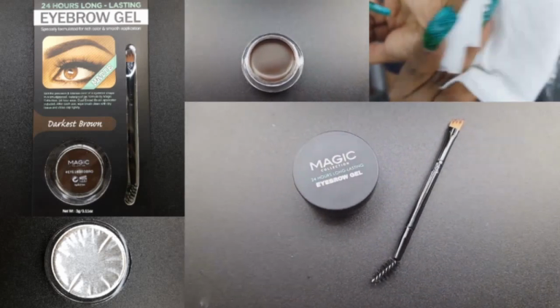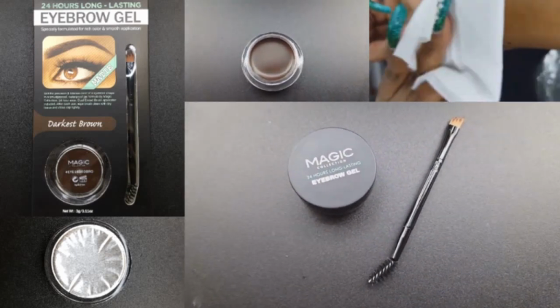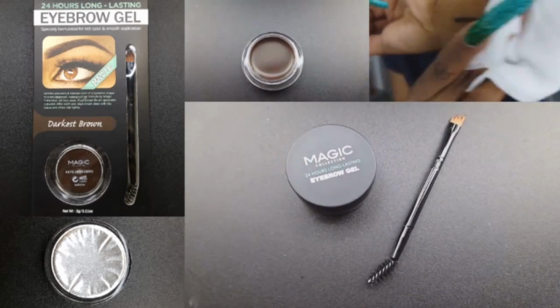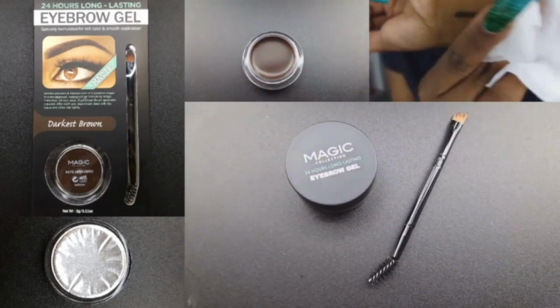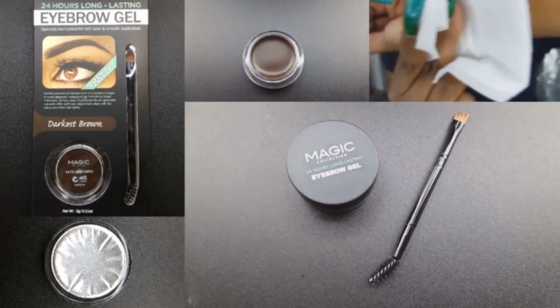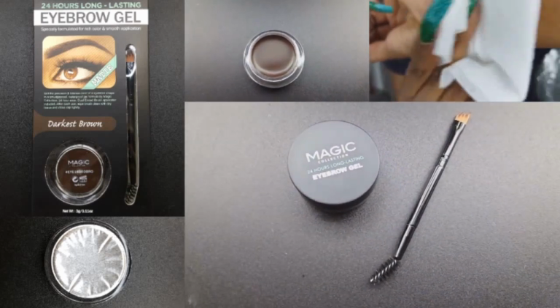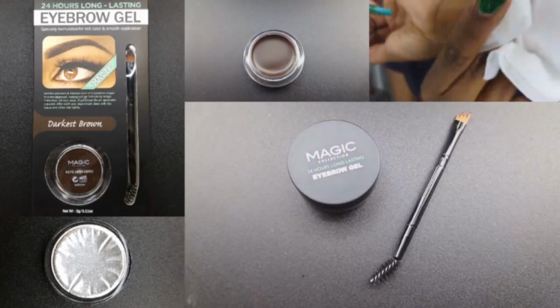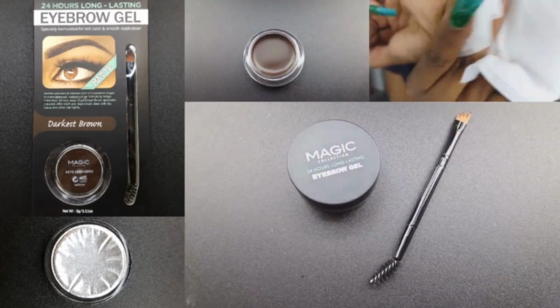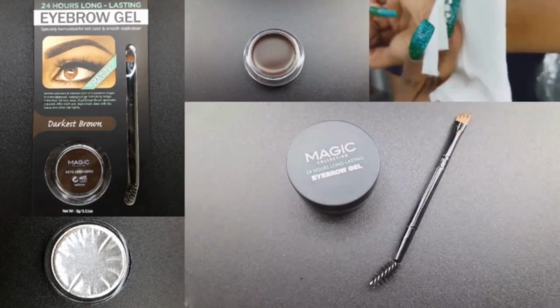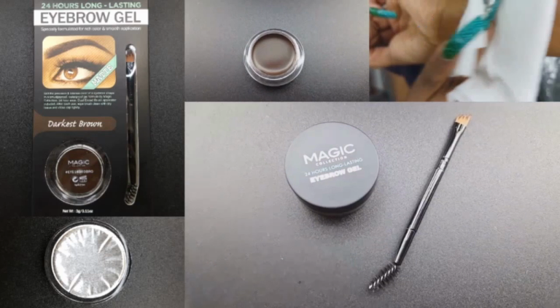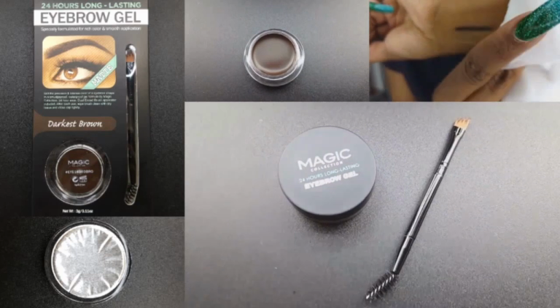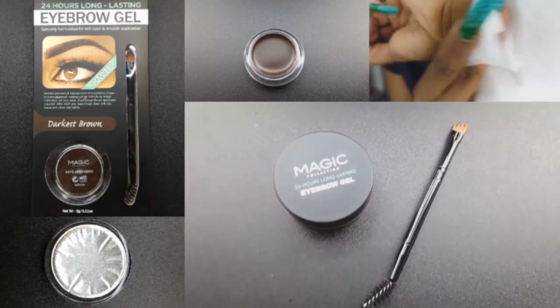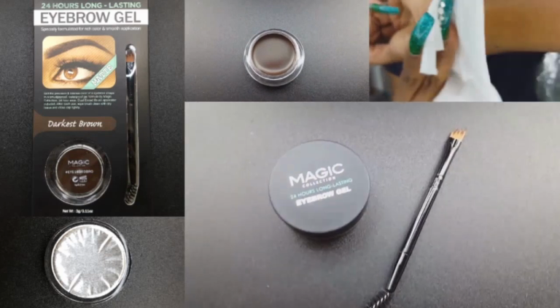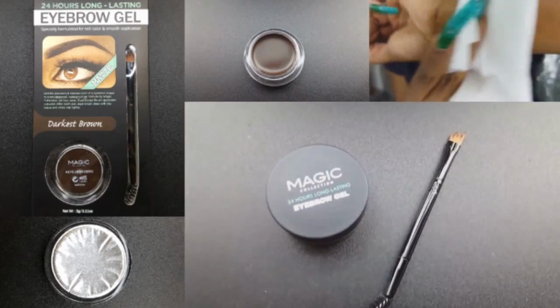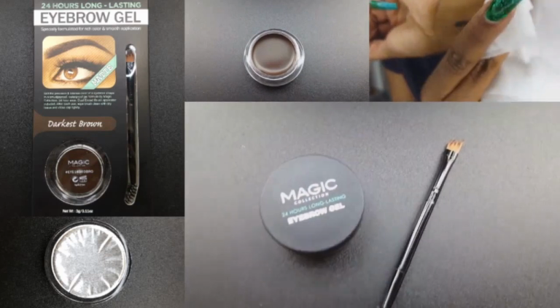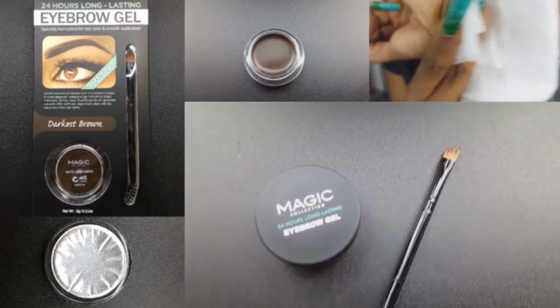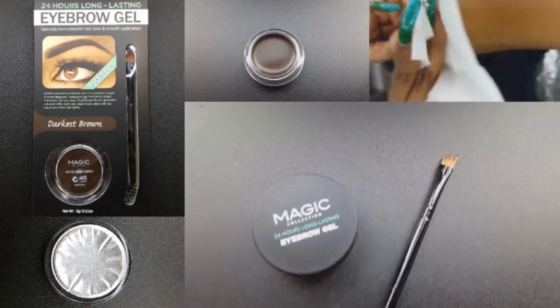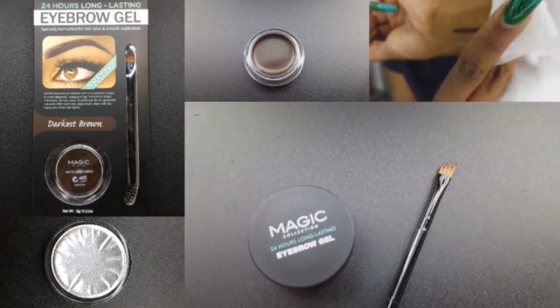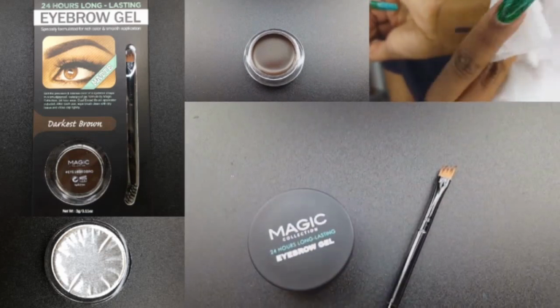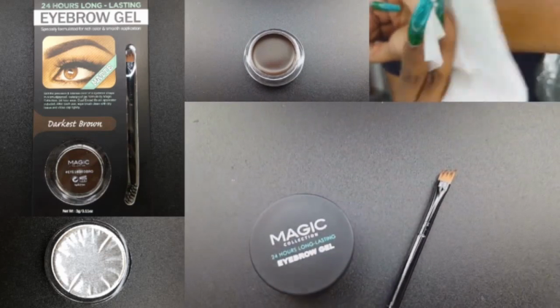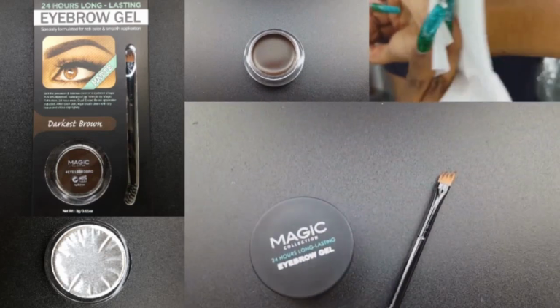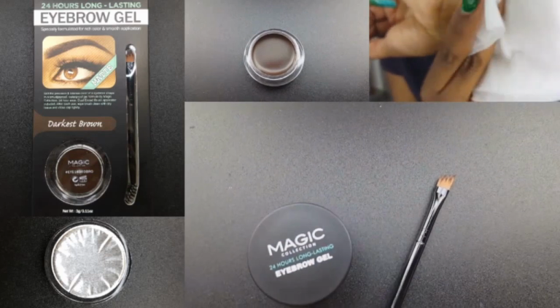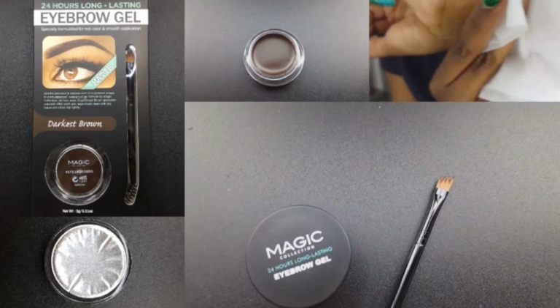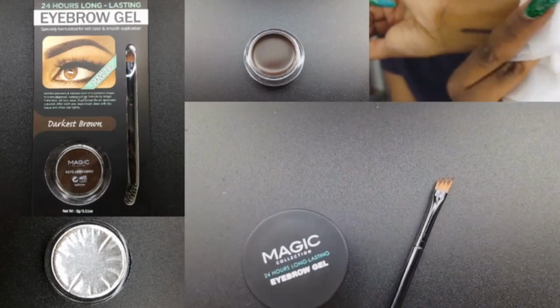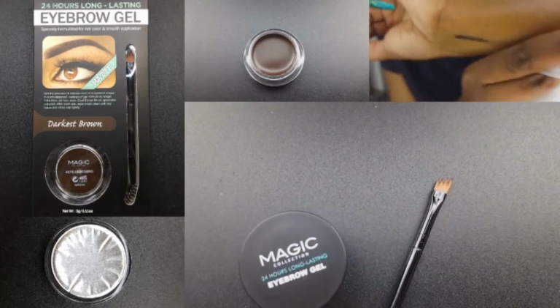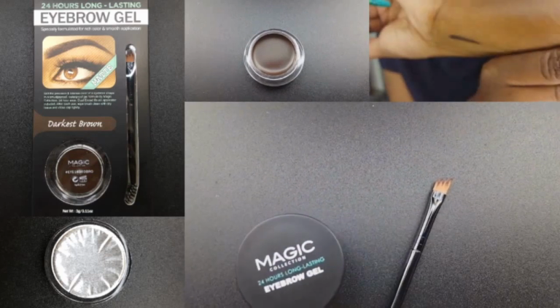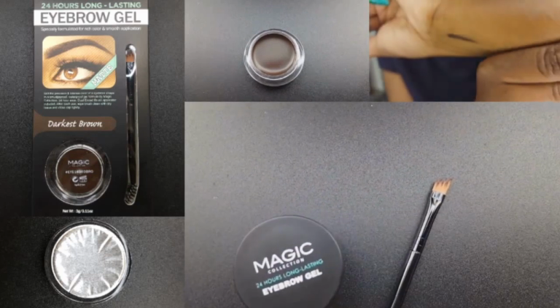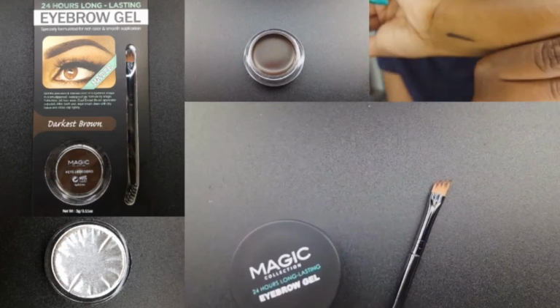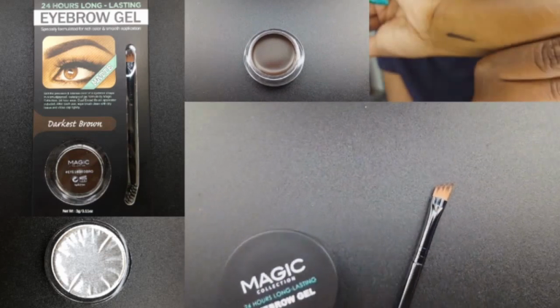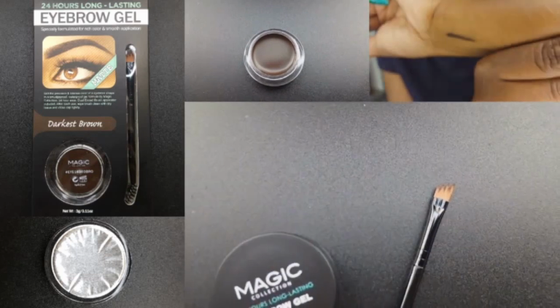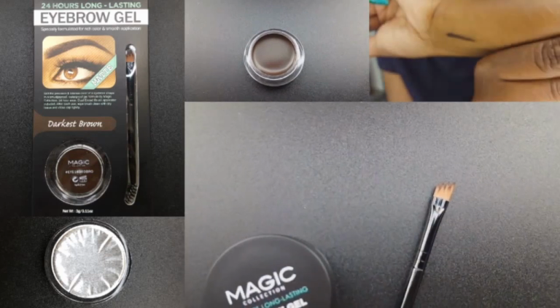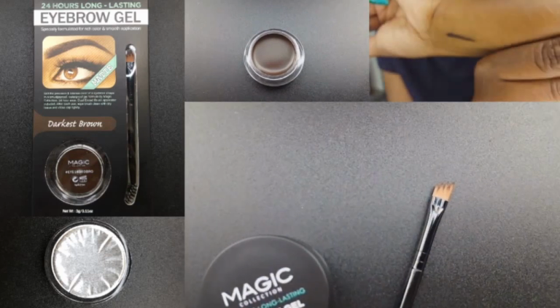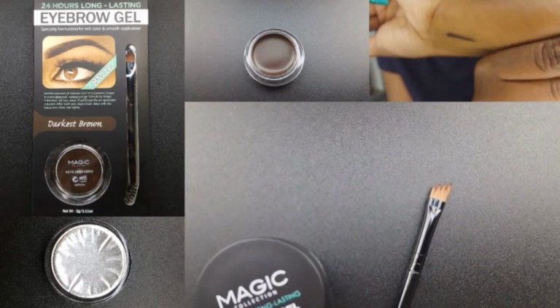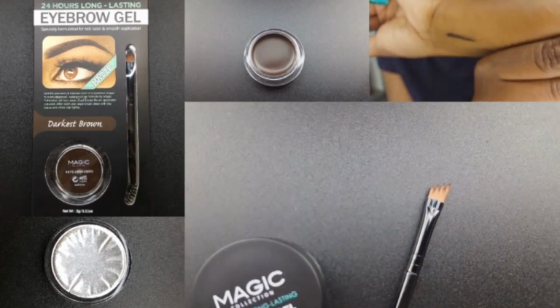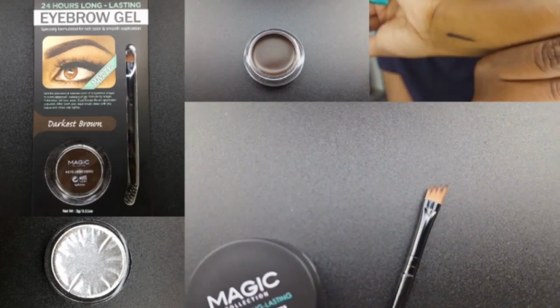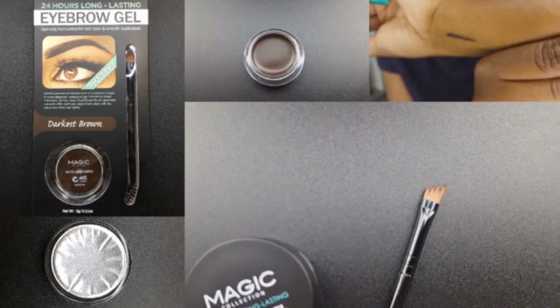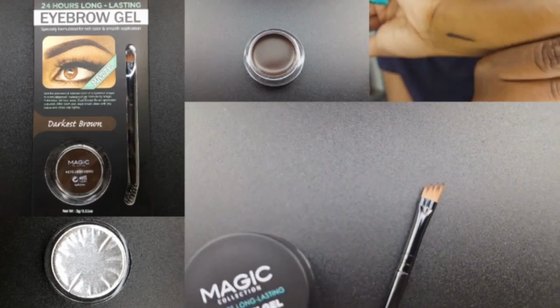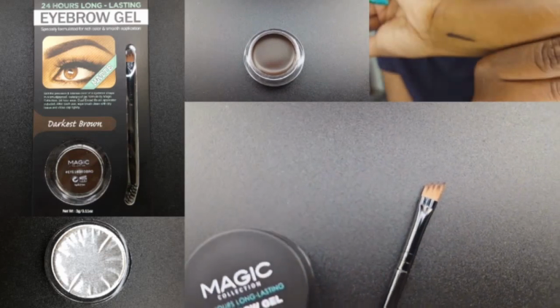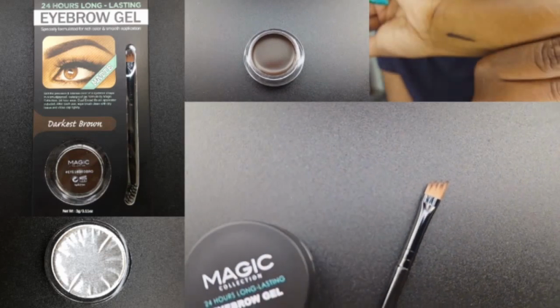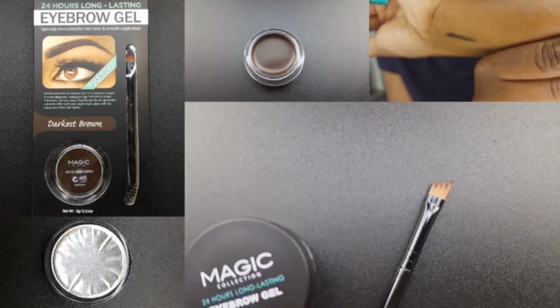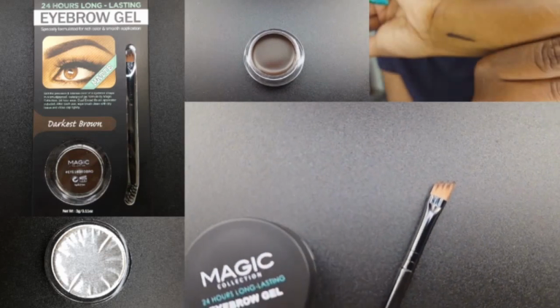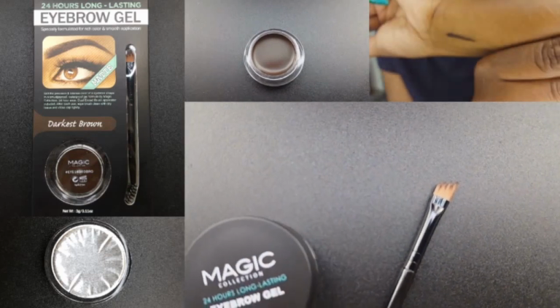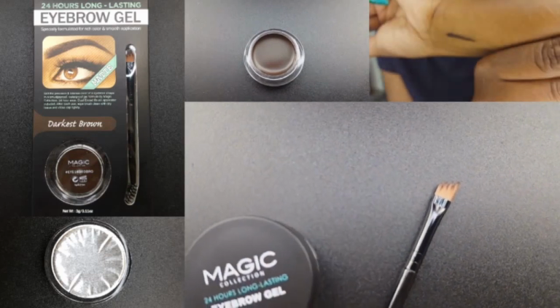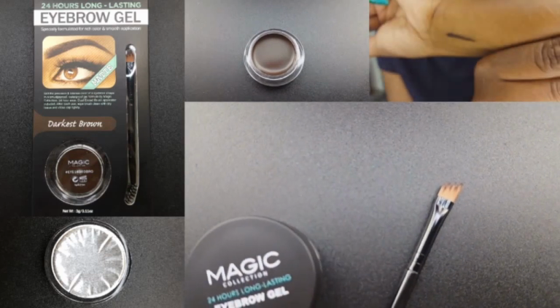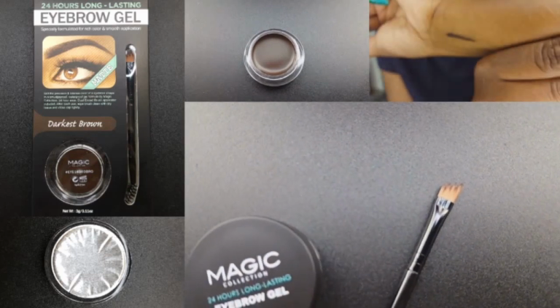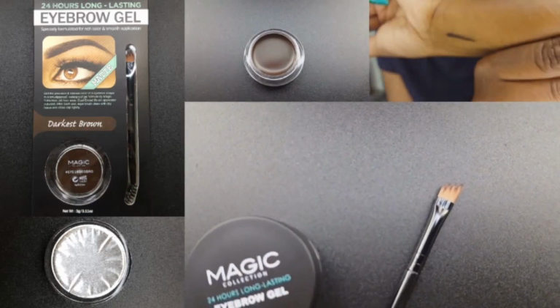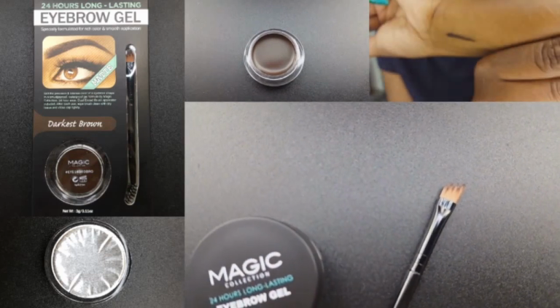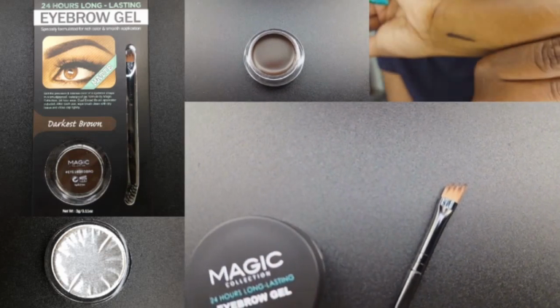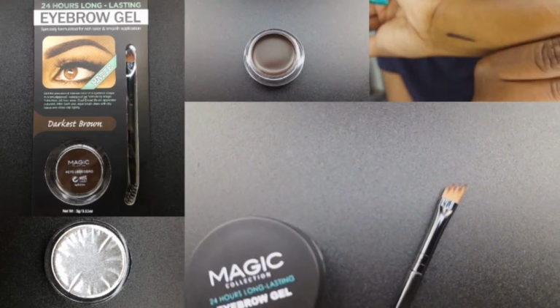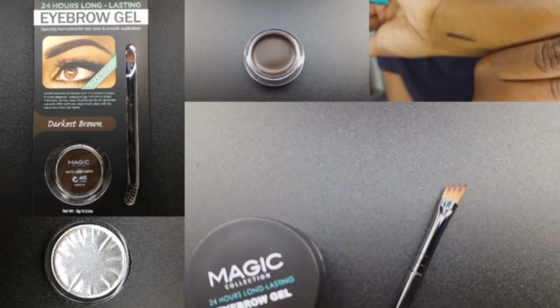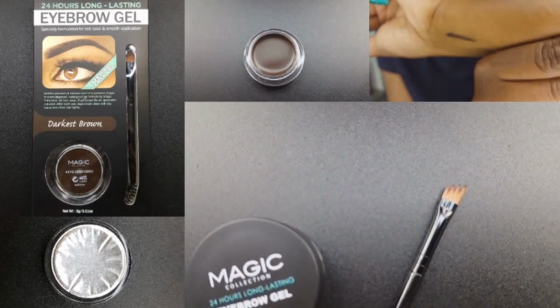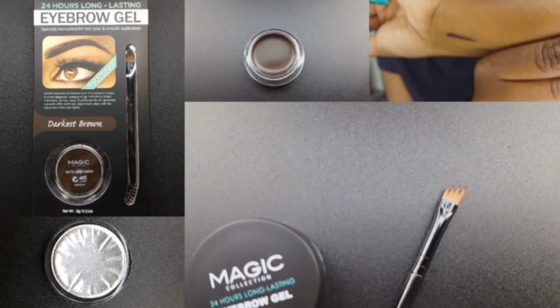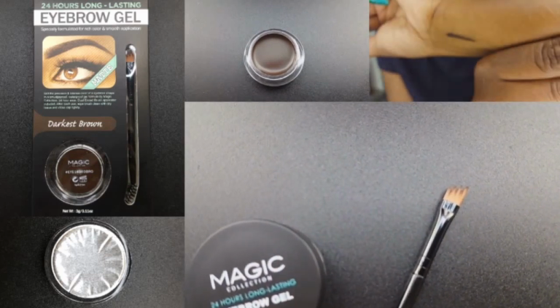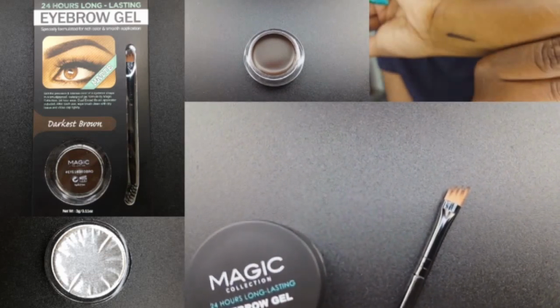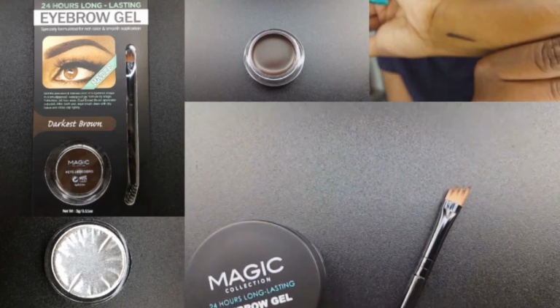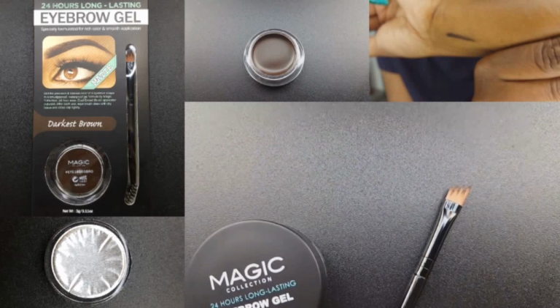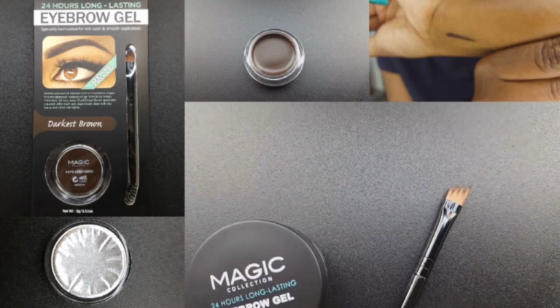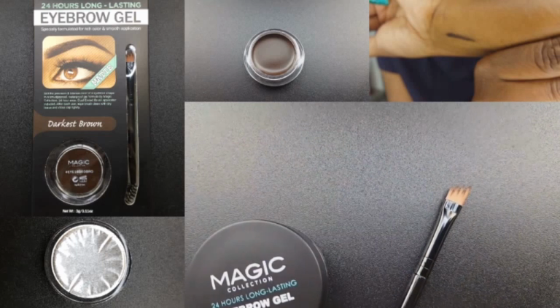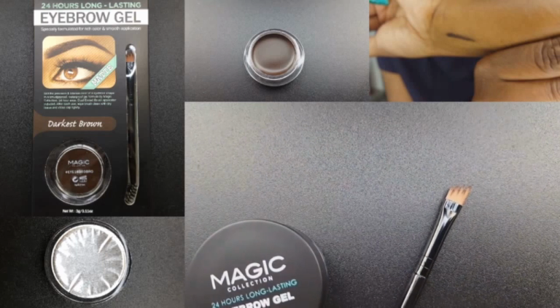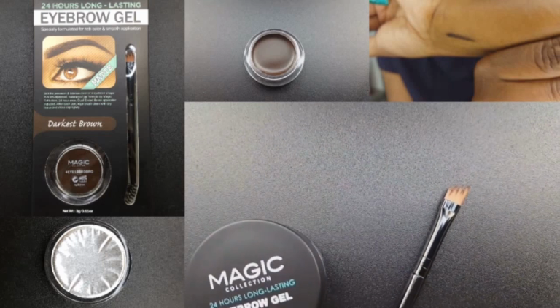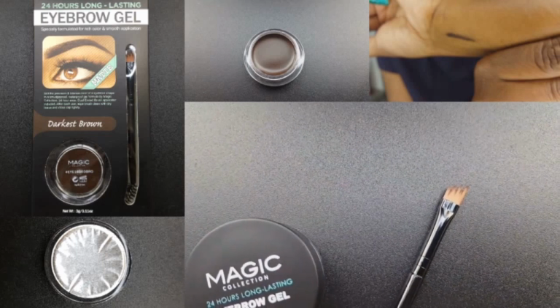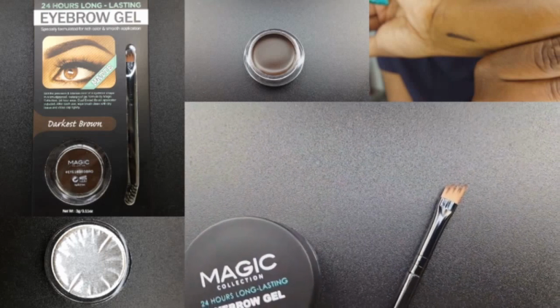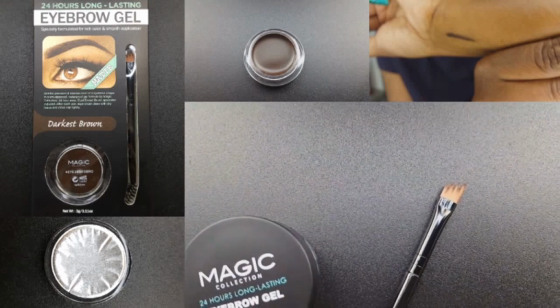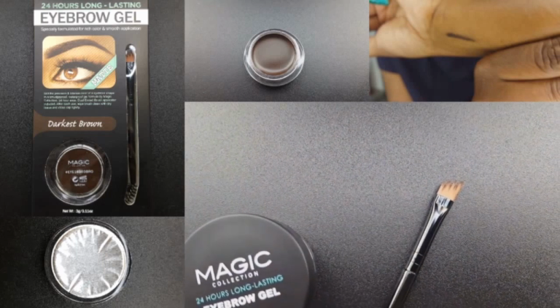It came with a double-ended applicator with a spoolie on one side and a forked brush on the other.